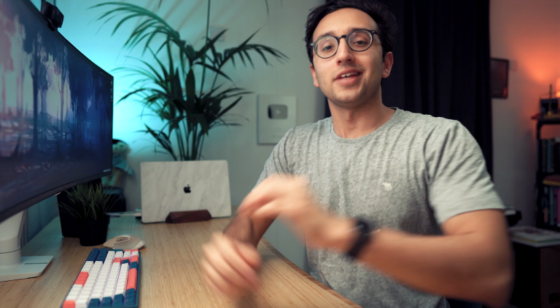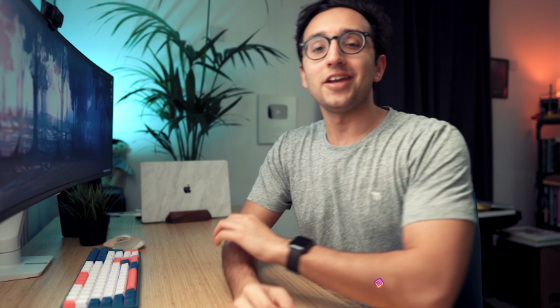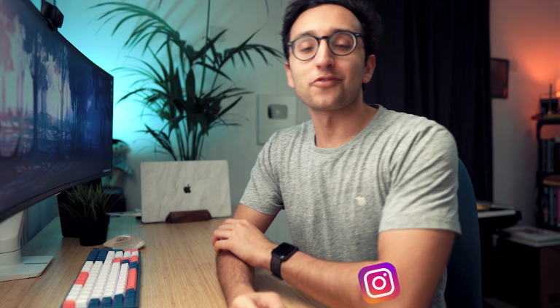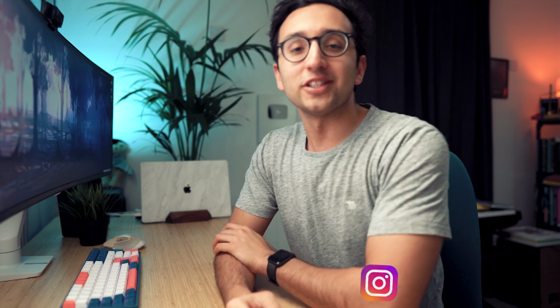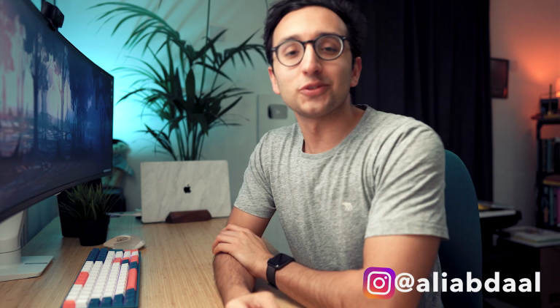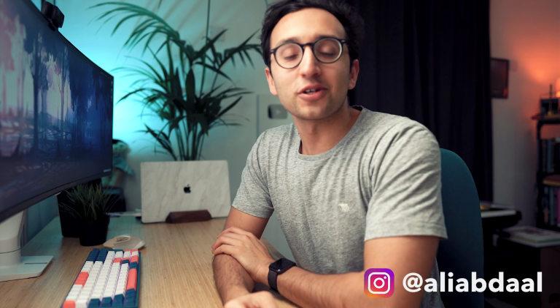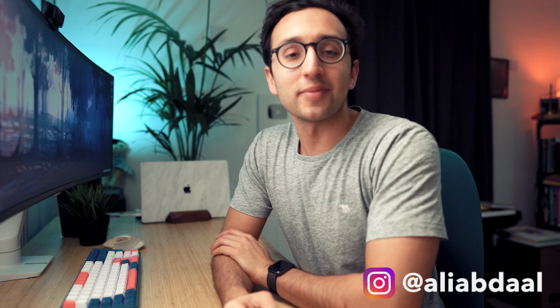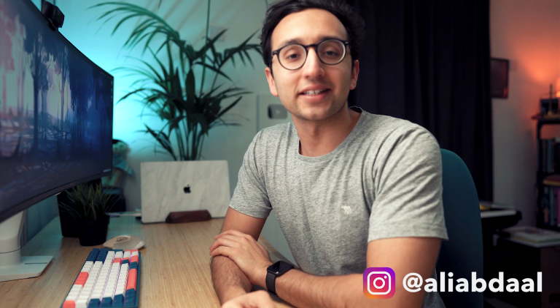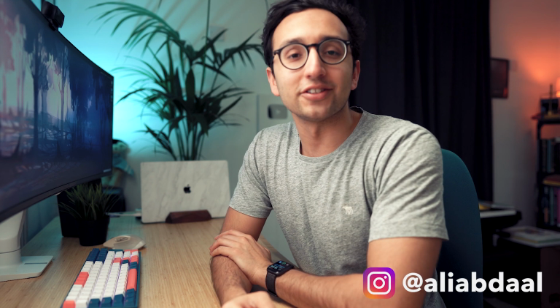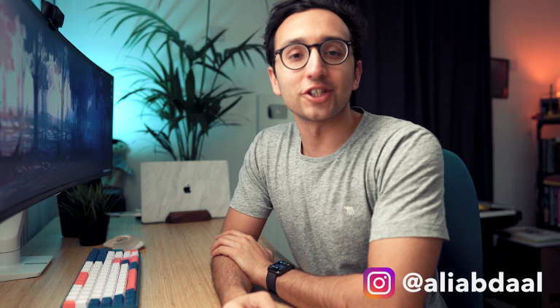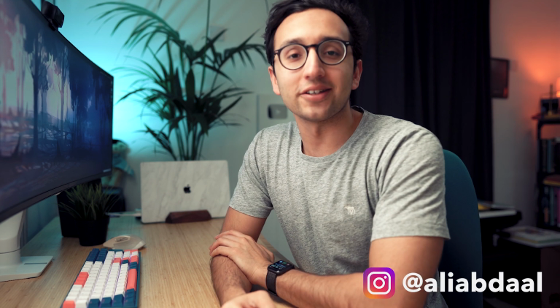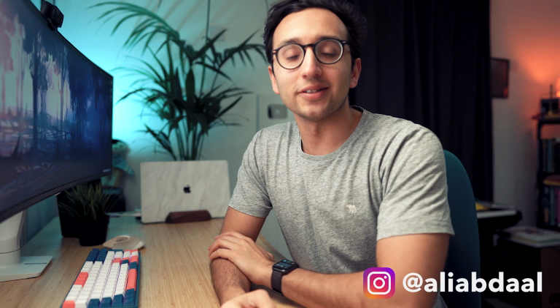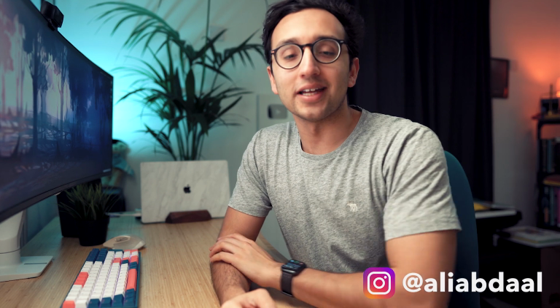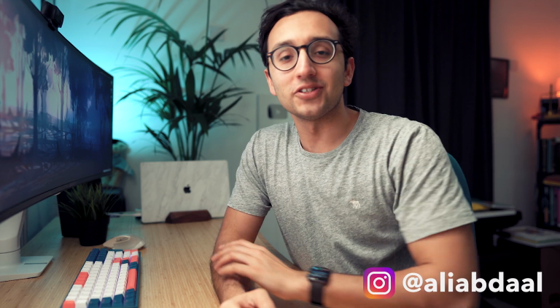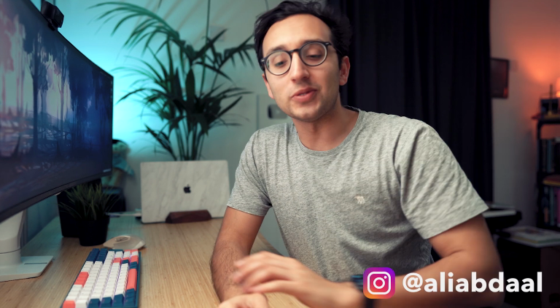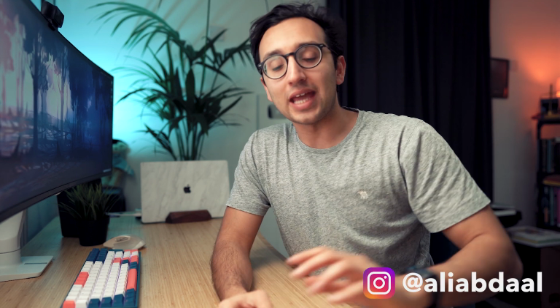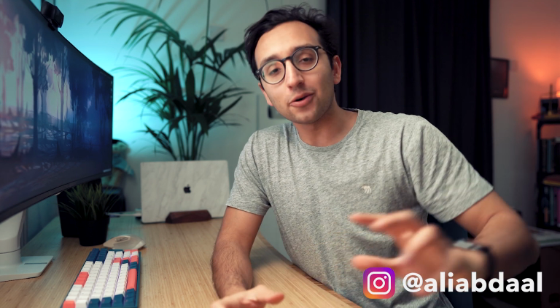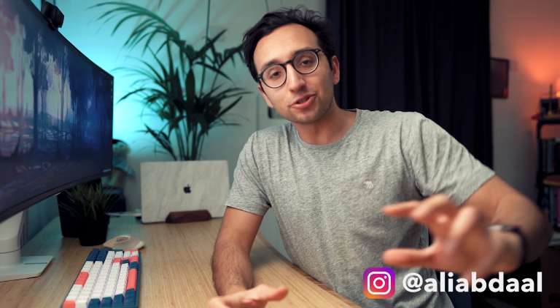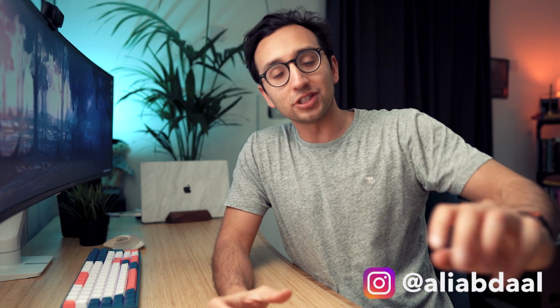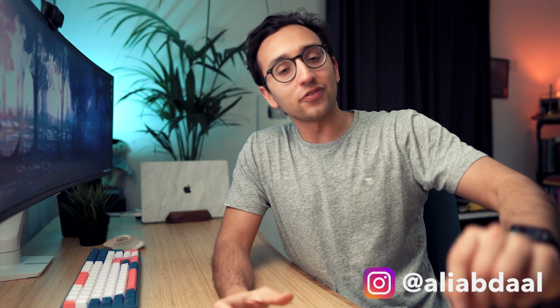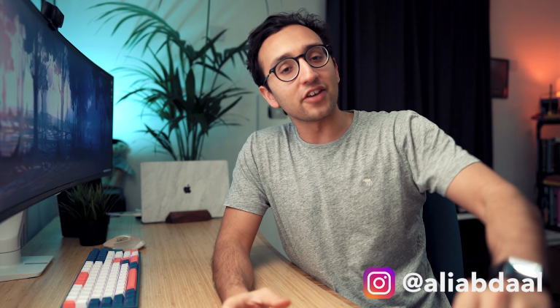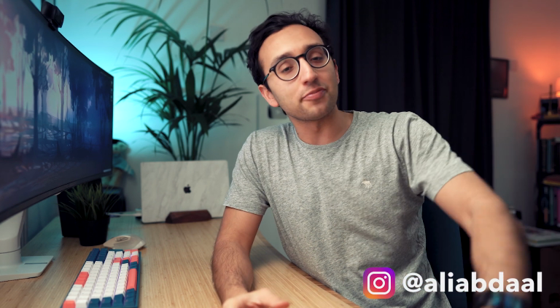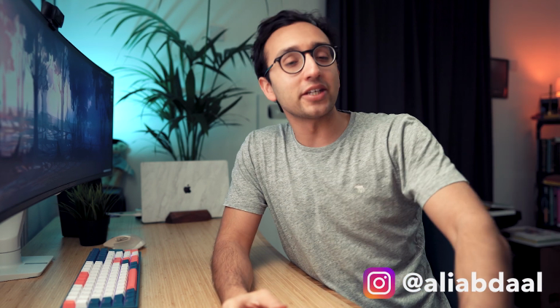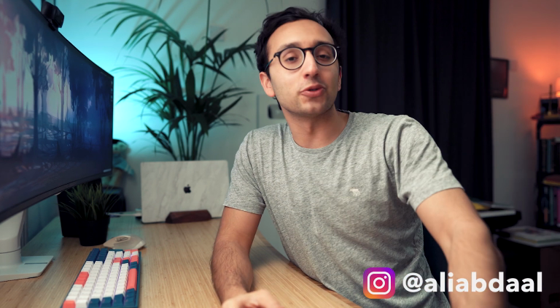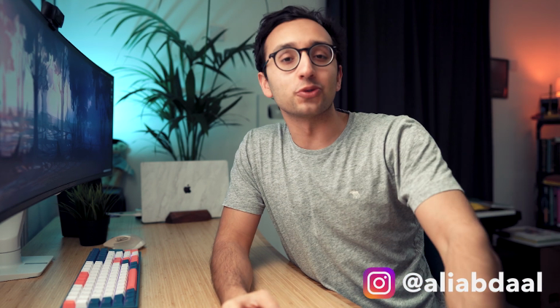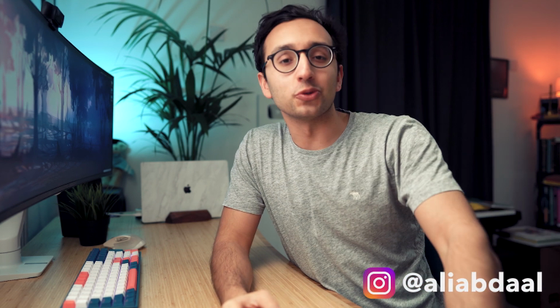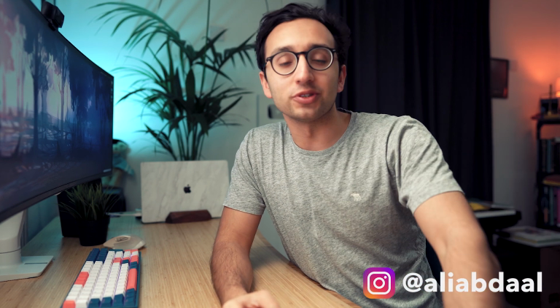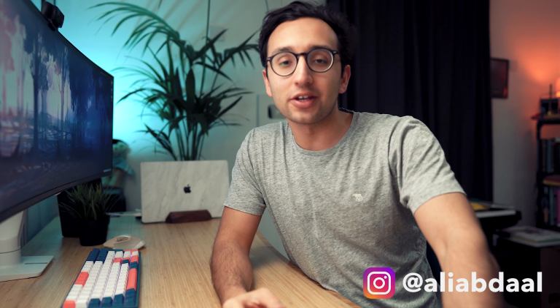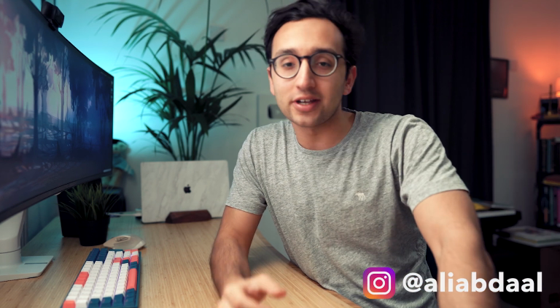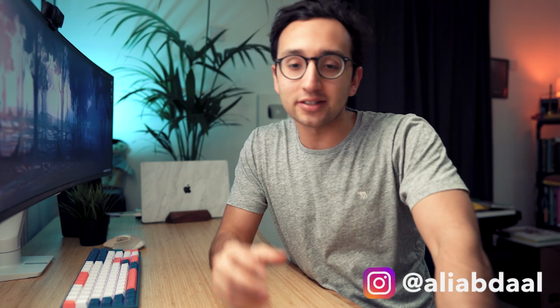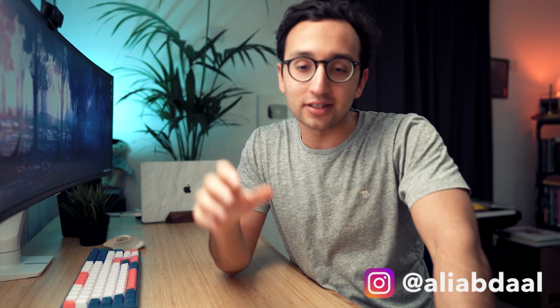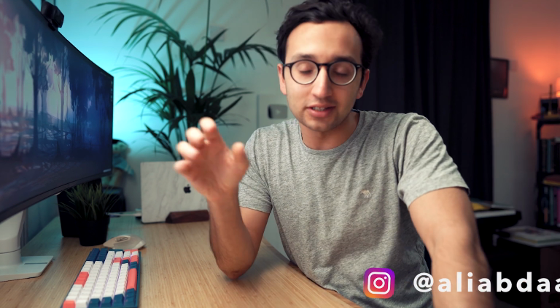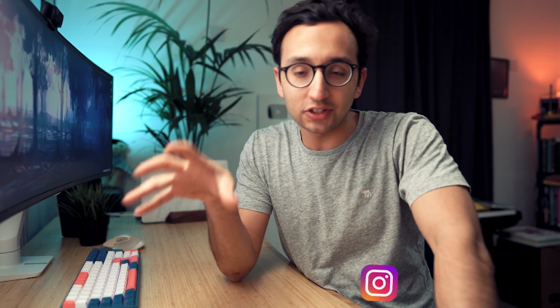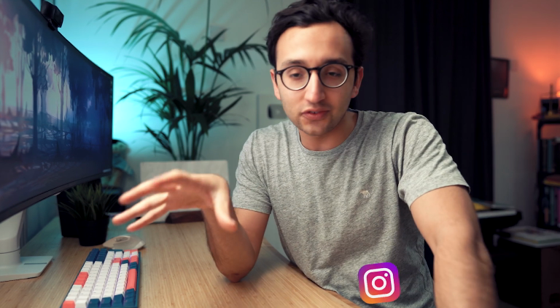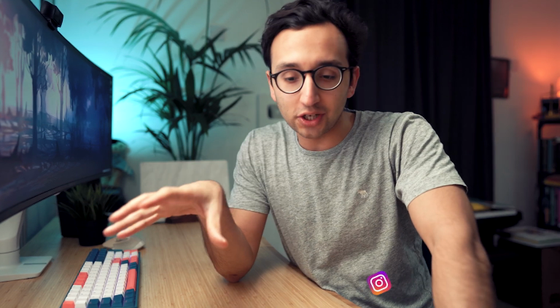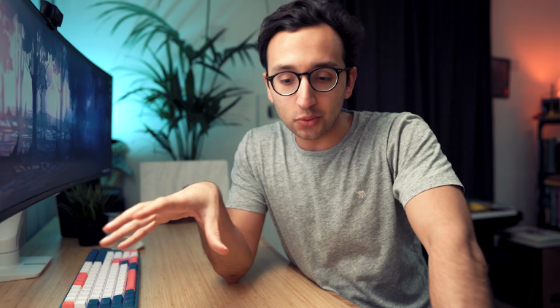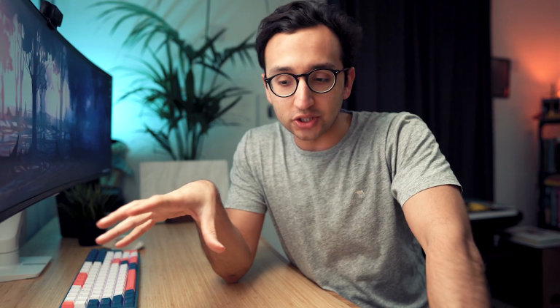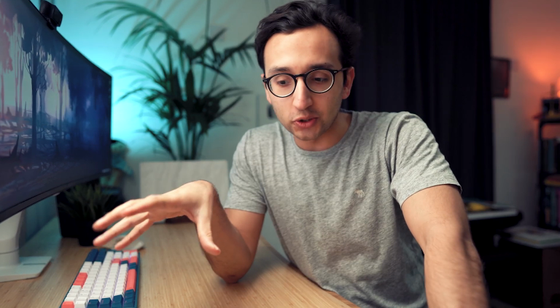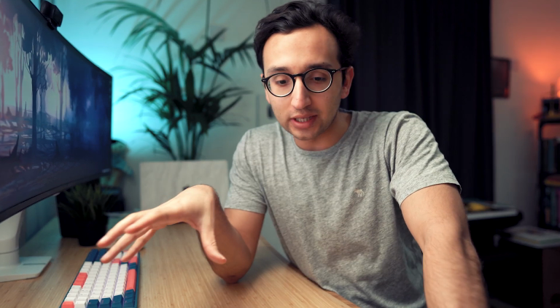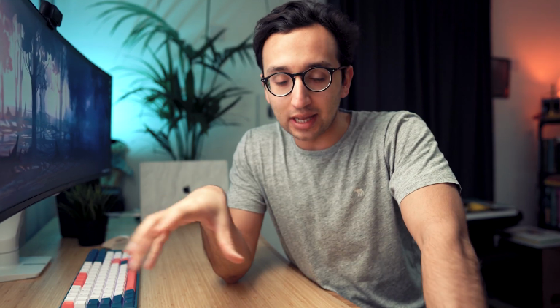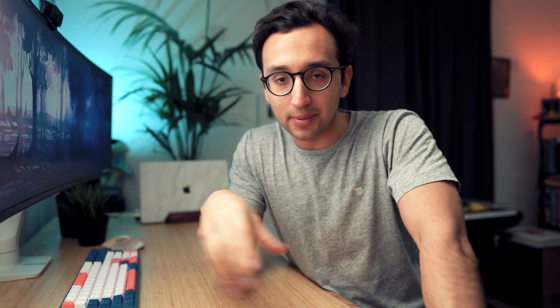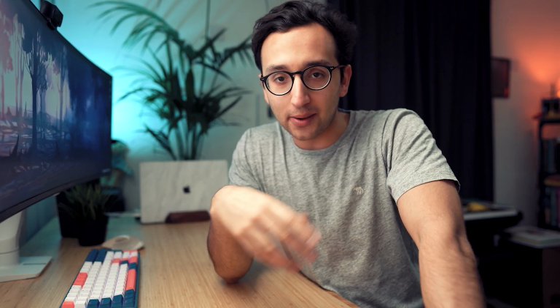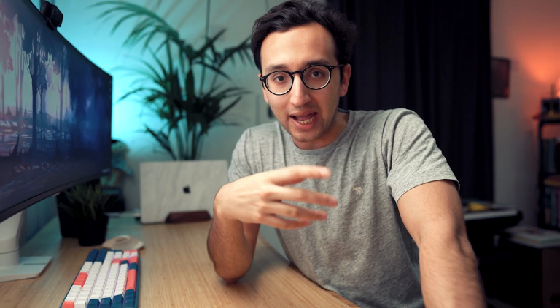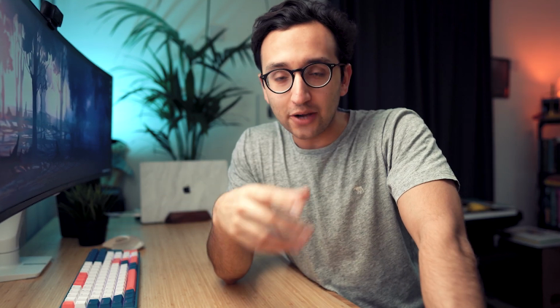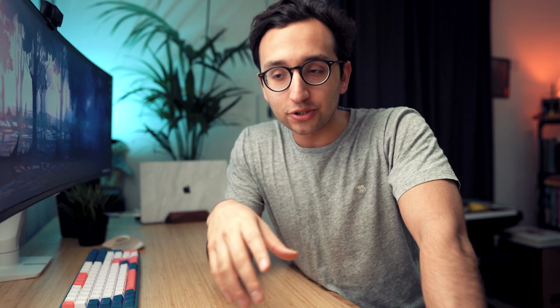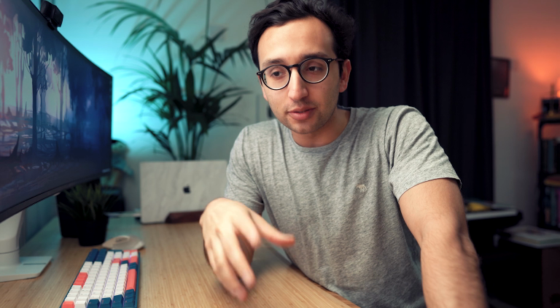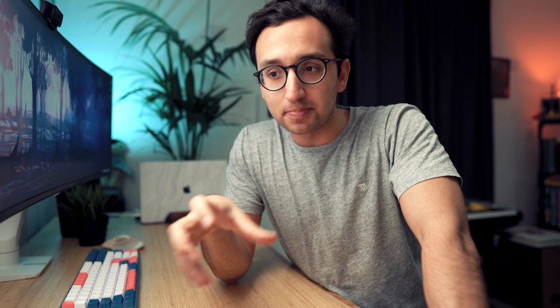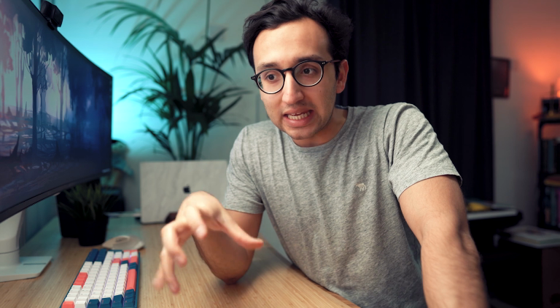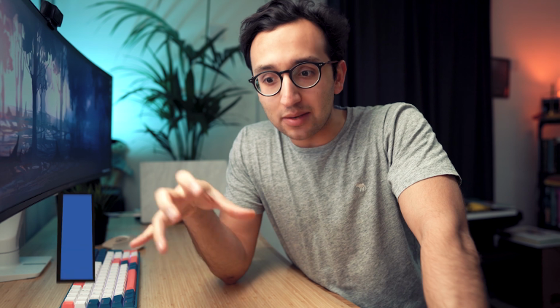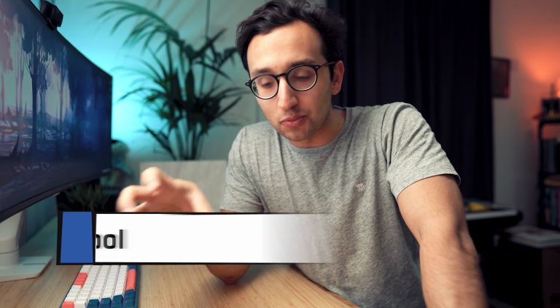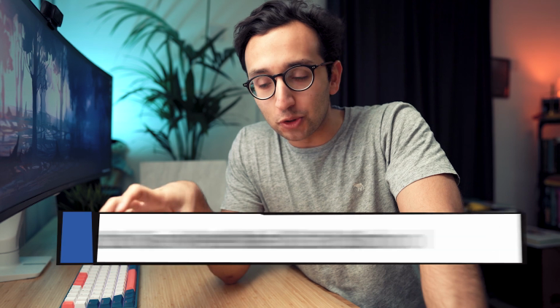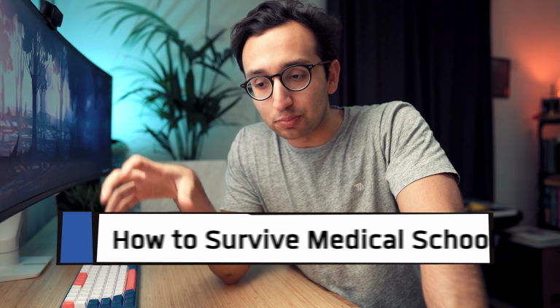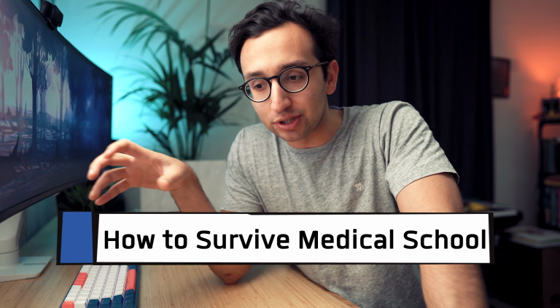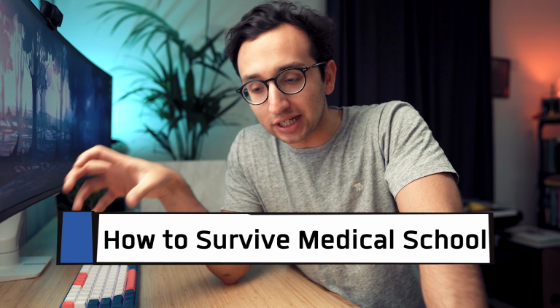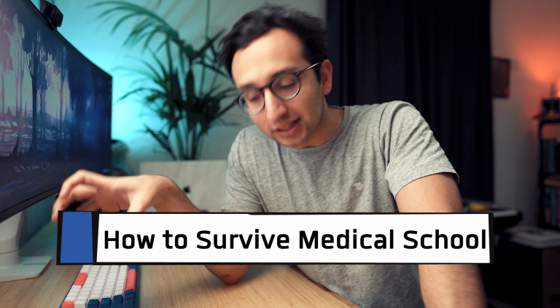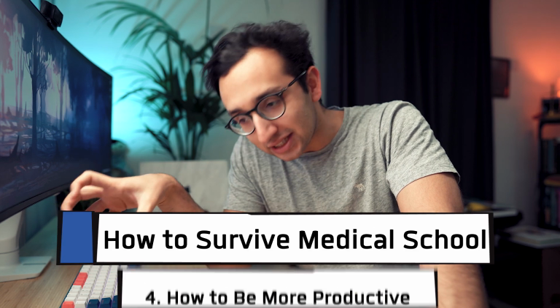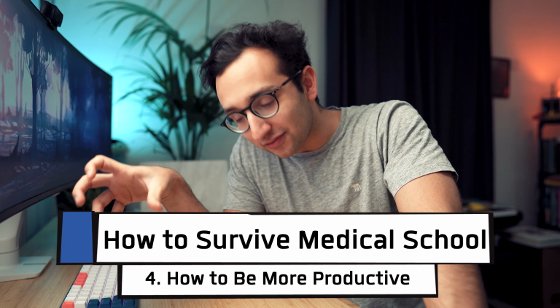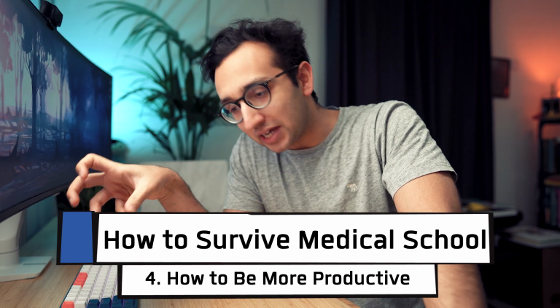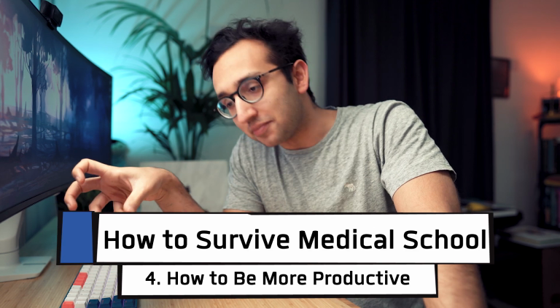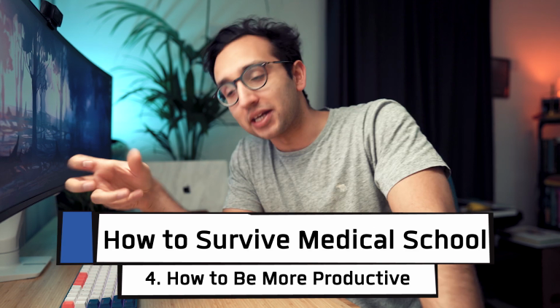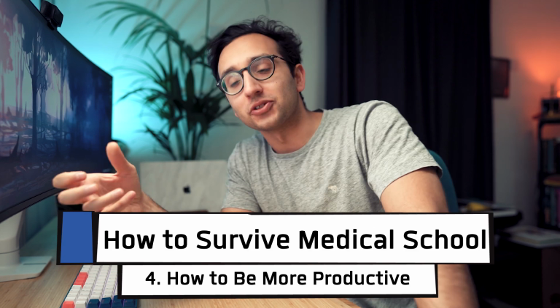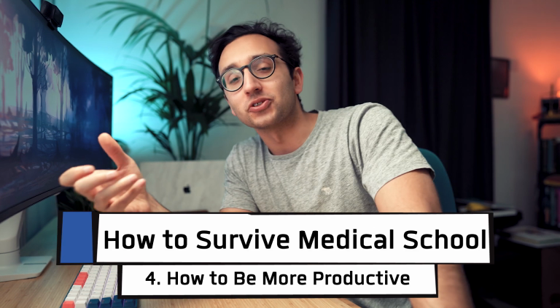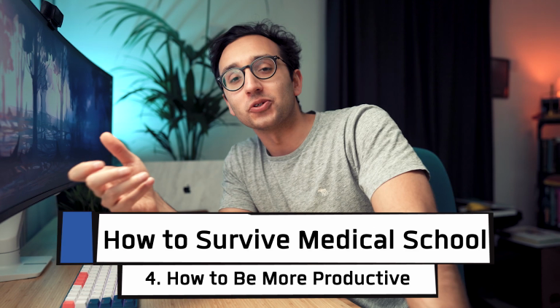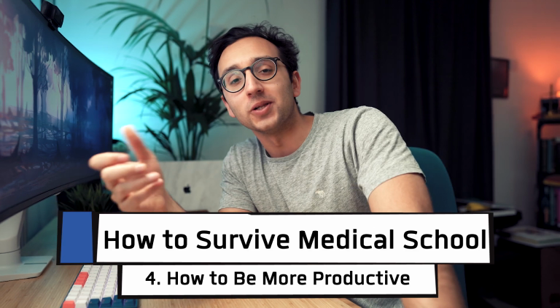Hey friends, welcome back to the channel and to the how to survive medical school series. In this video, we're talking about how to be more productive in medical school.